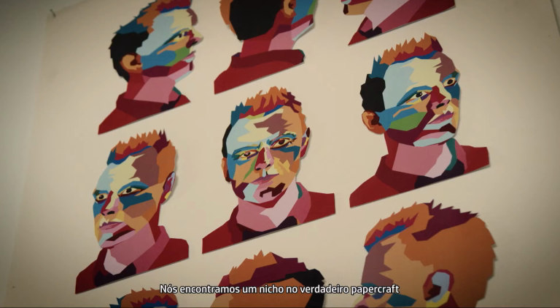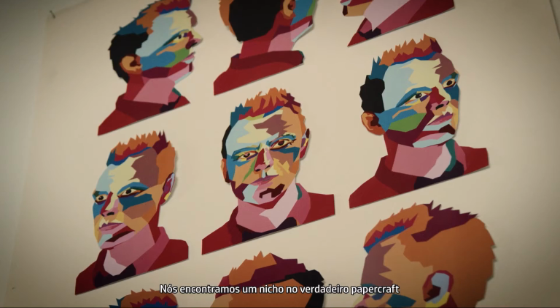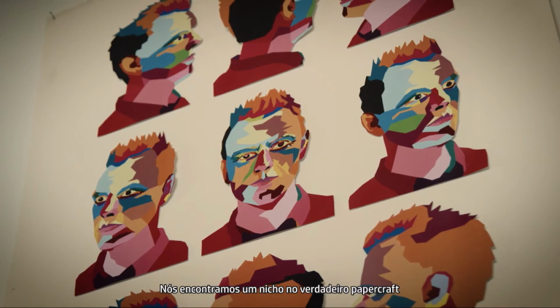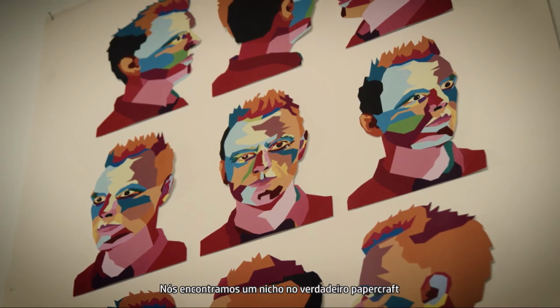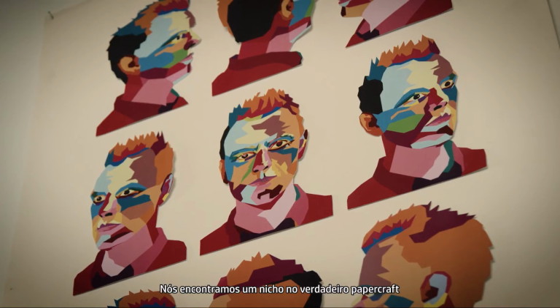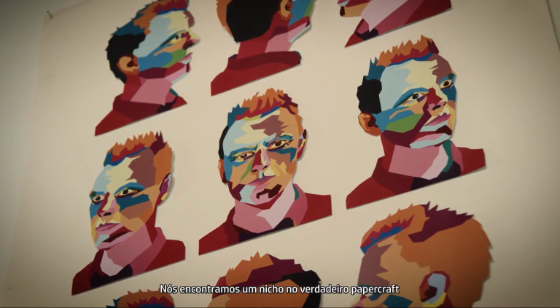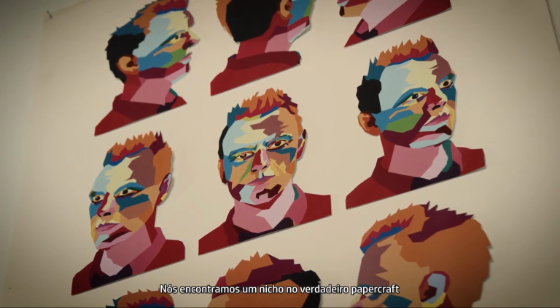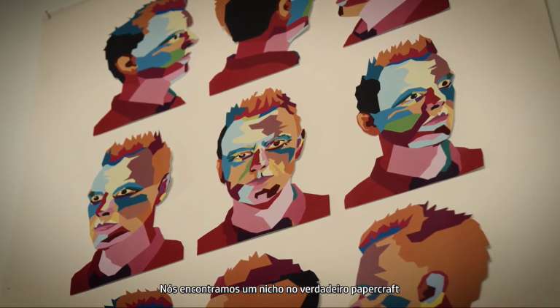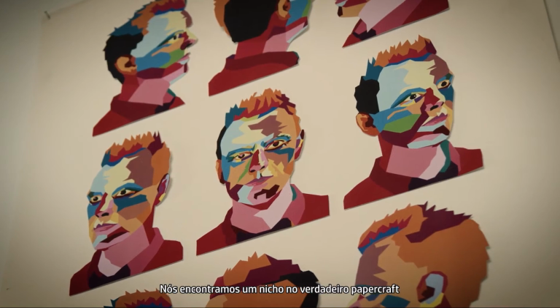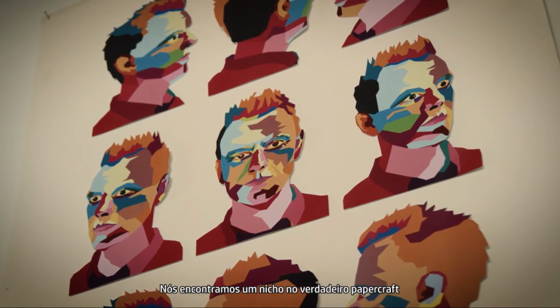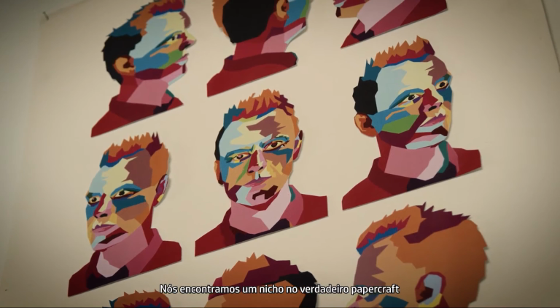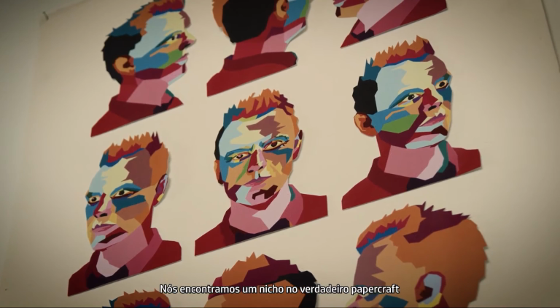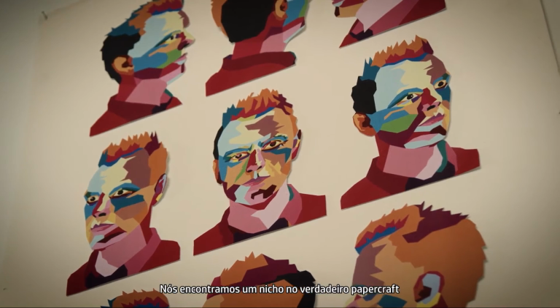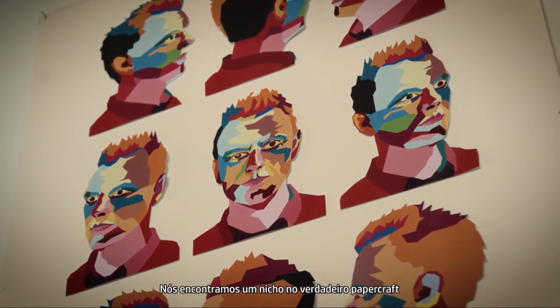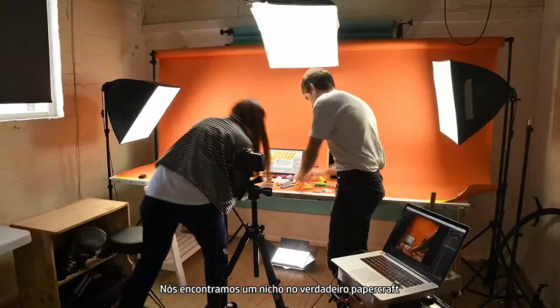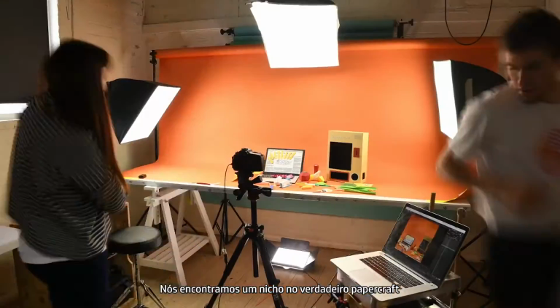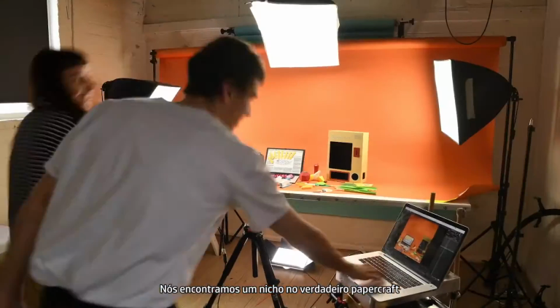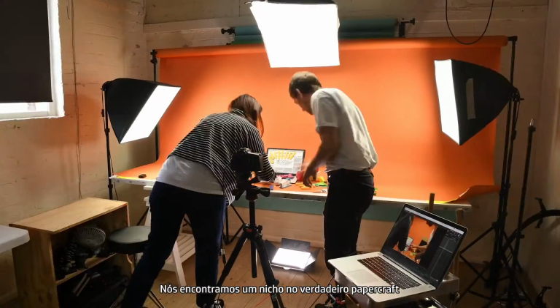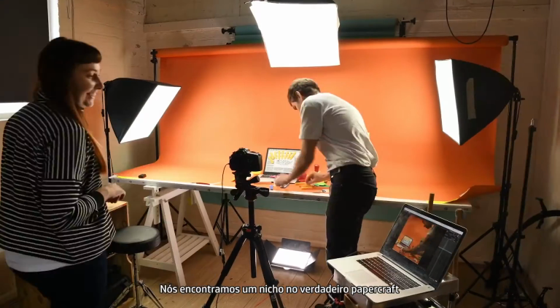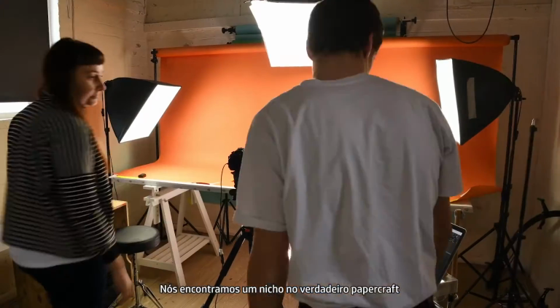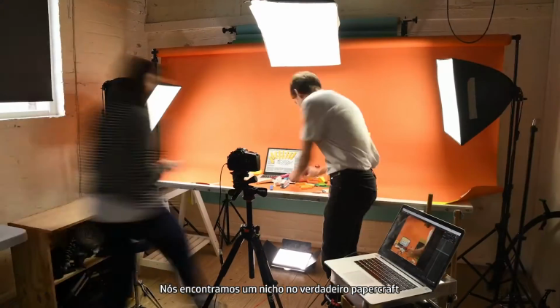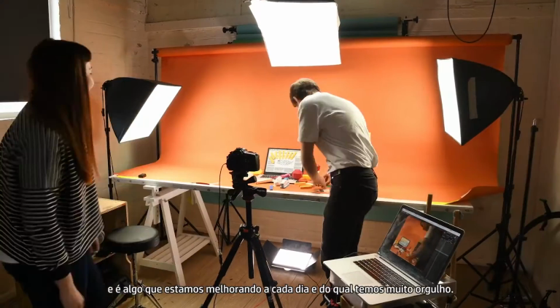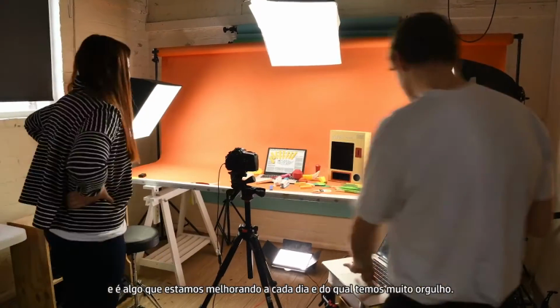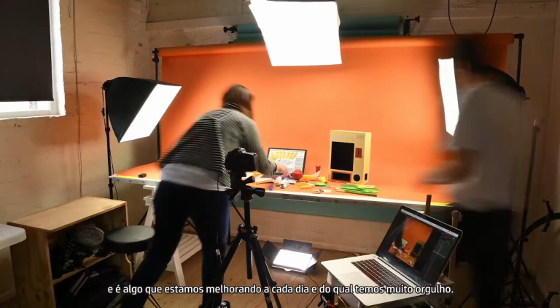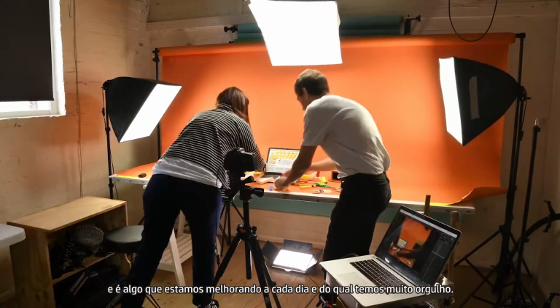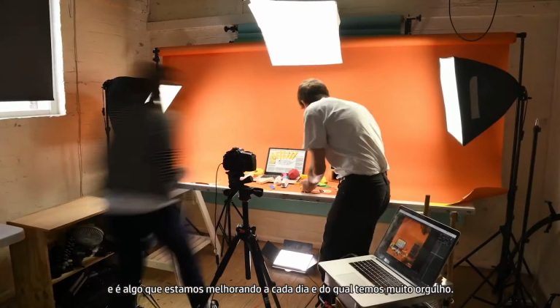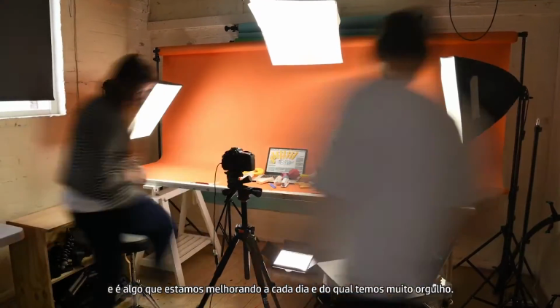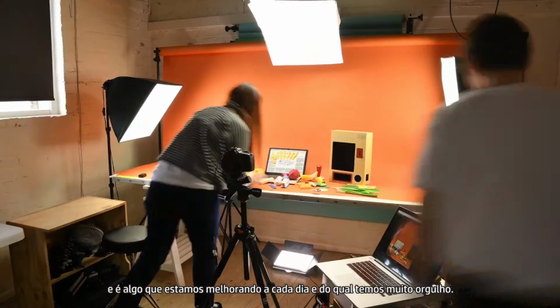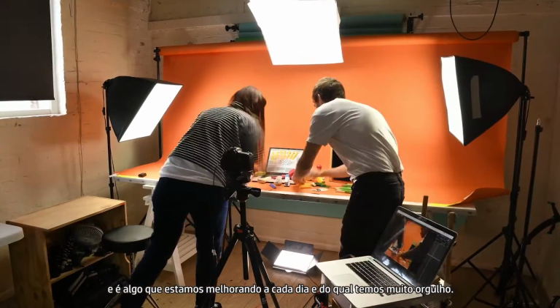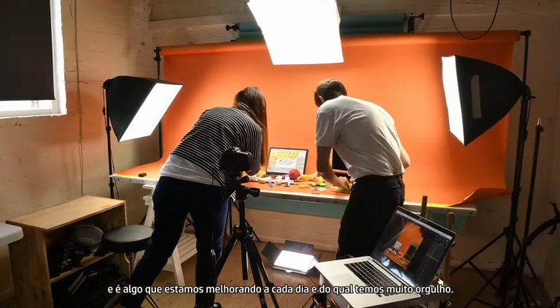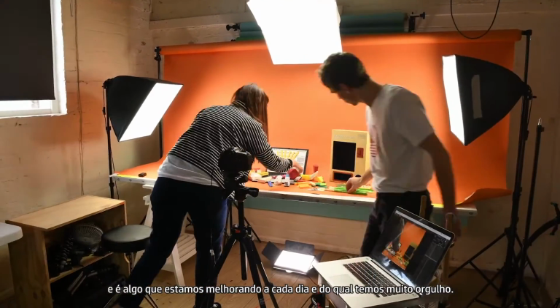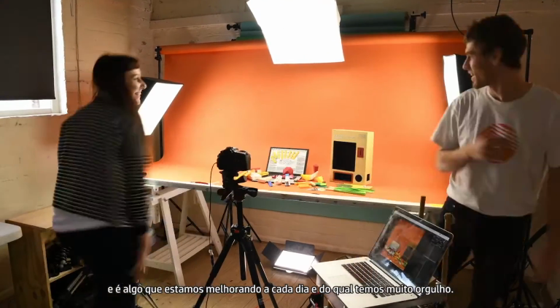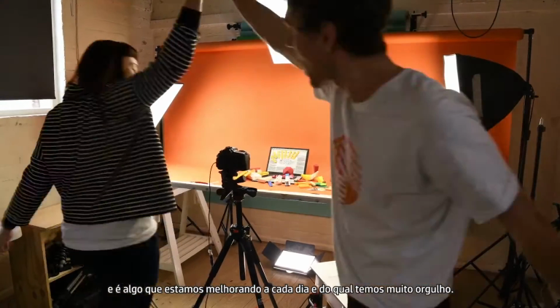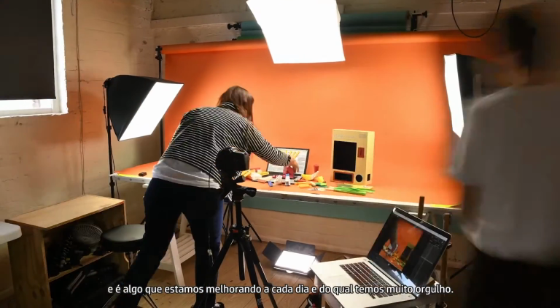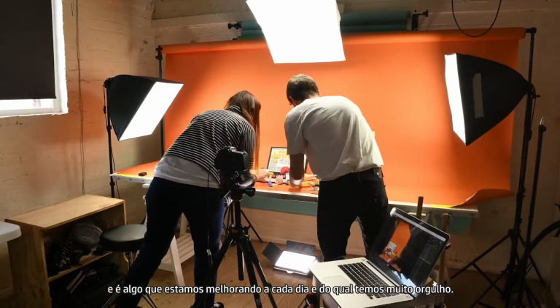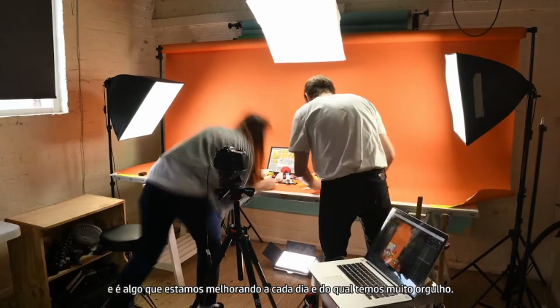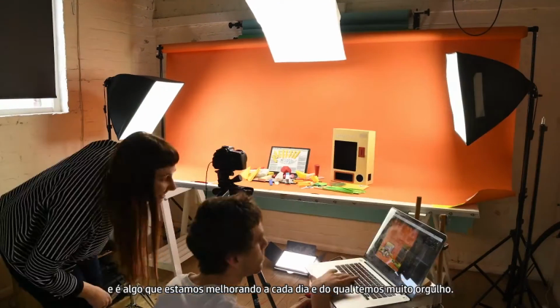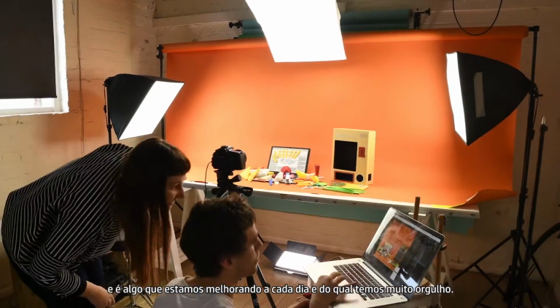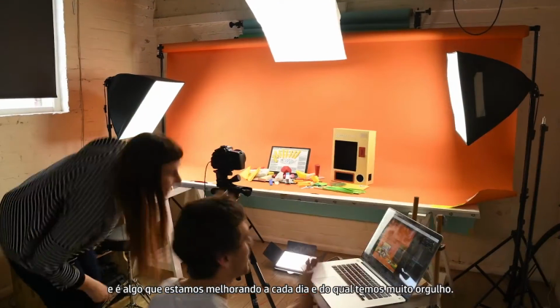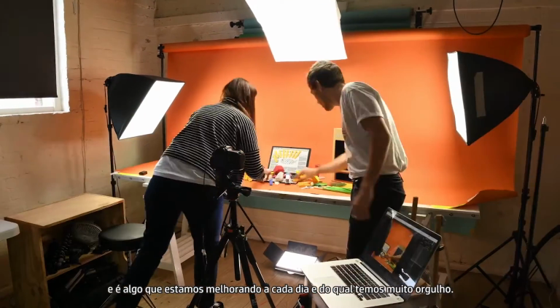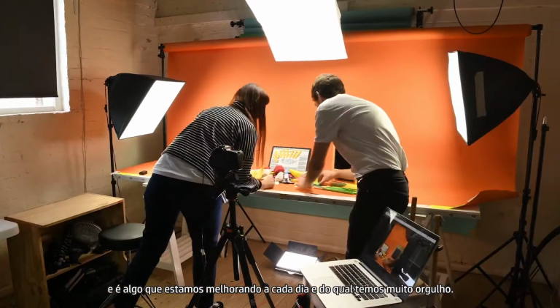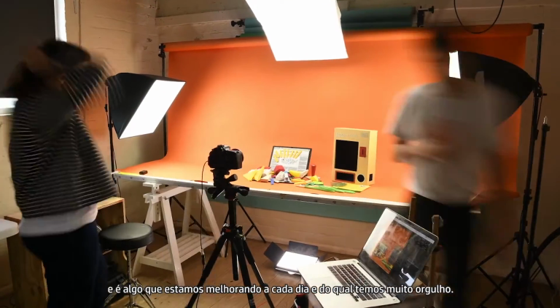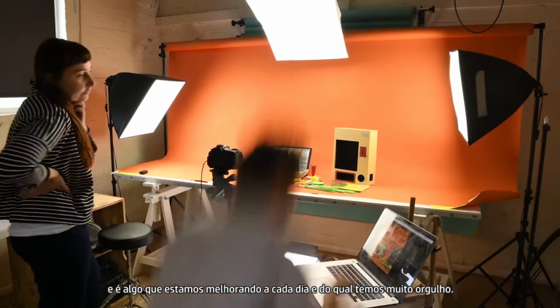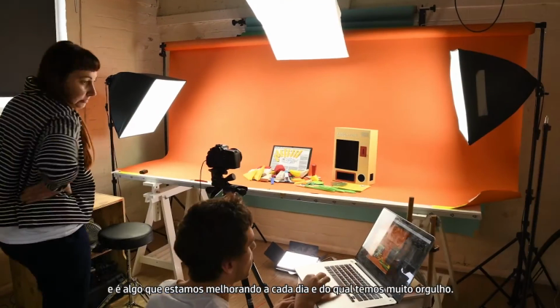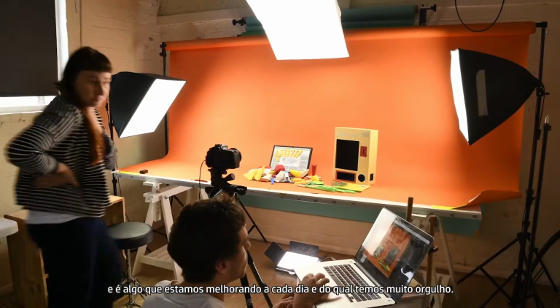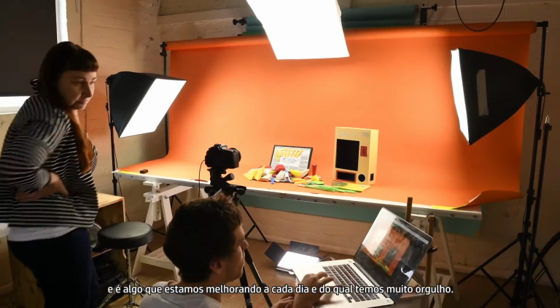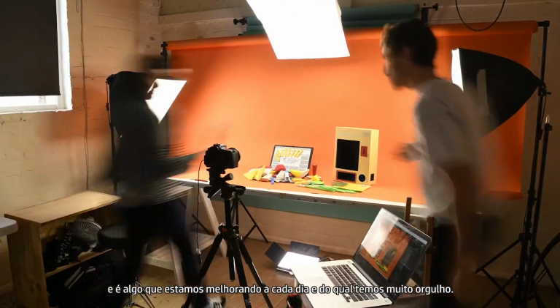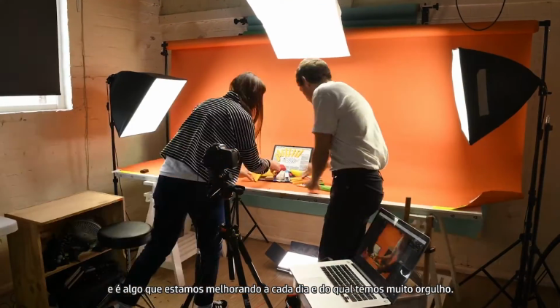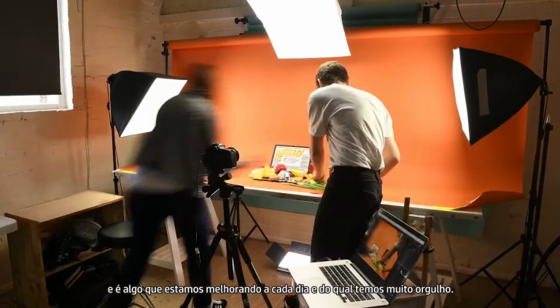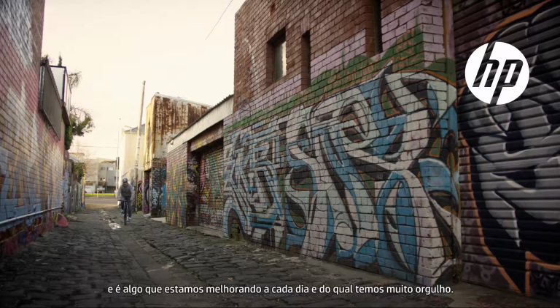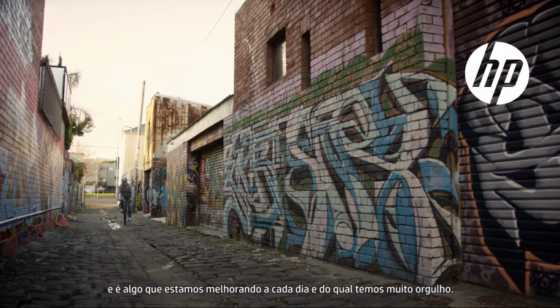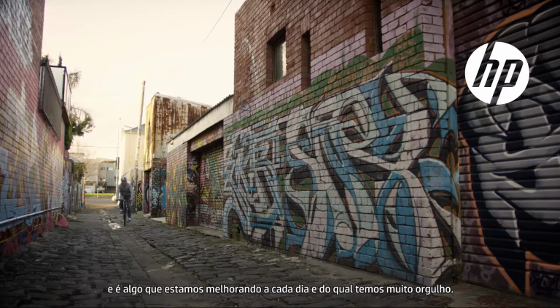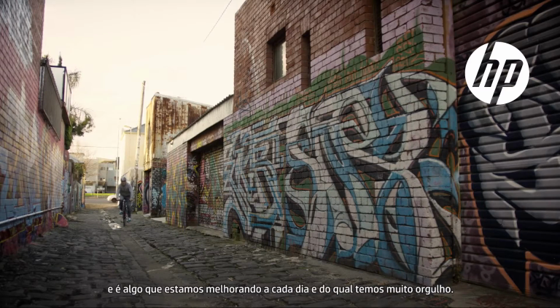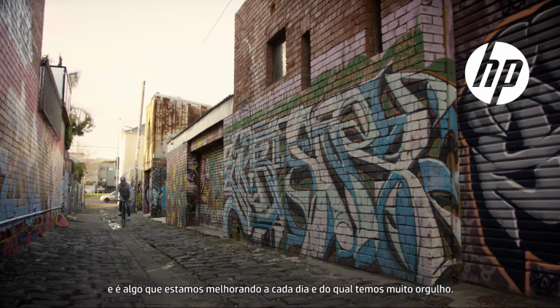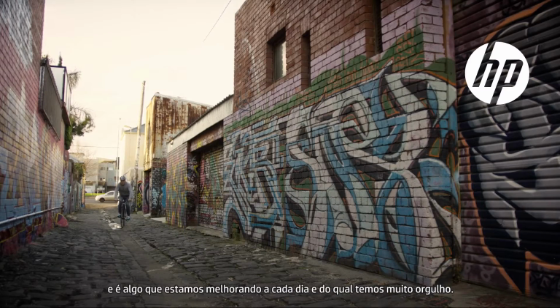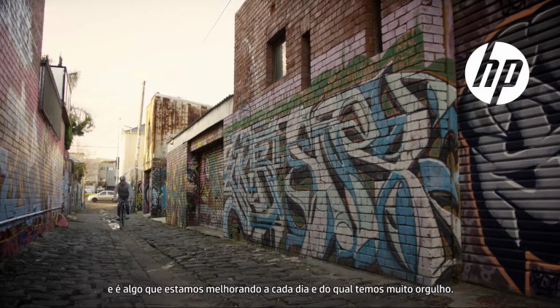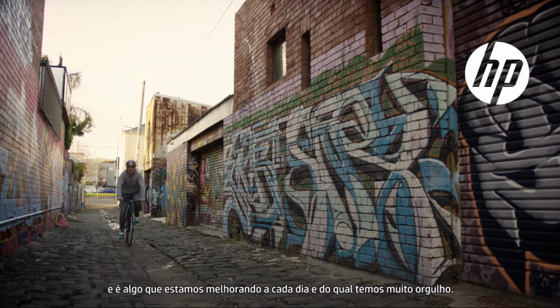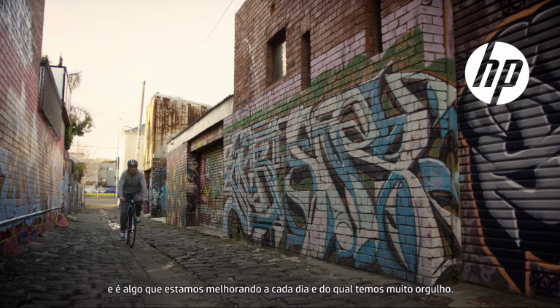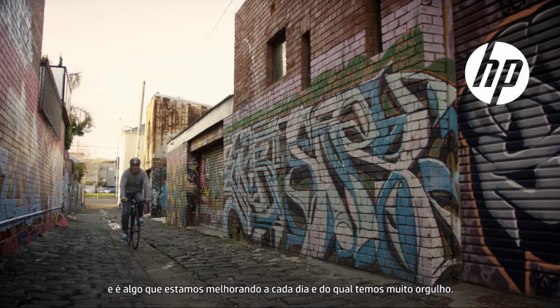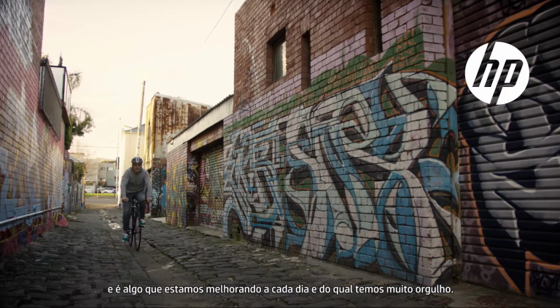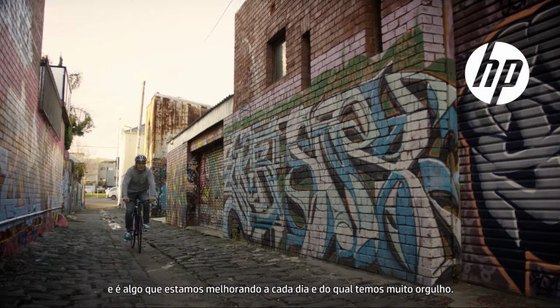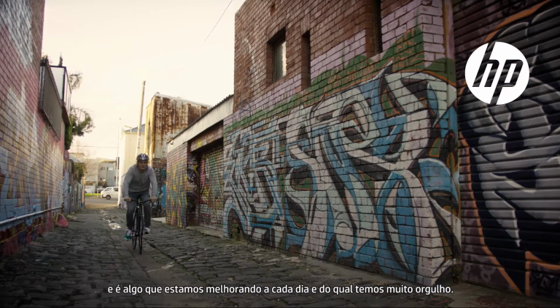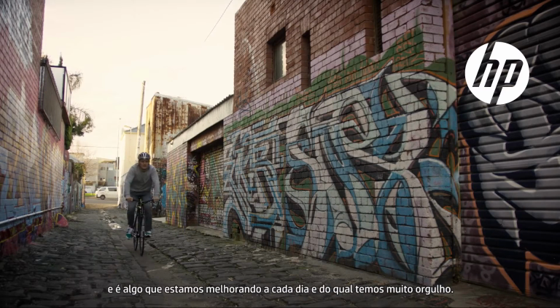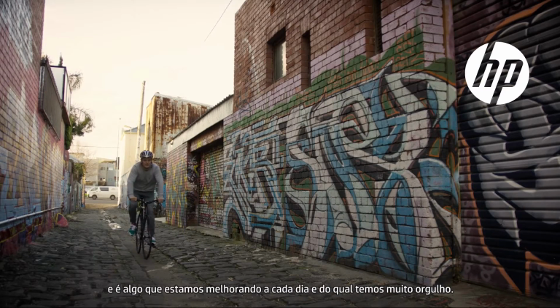We've found a niche in really hands-on paper craft, and it's something that we're improving on every day and something we're really proud of.